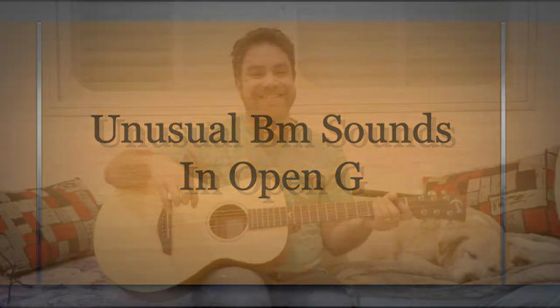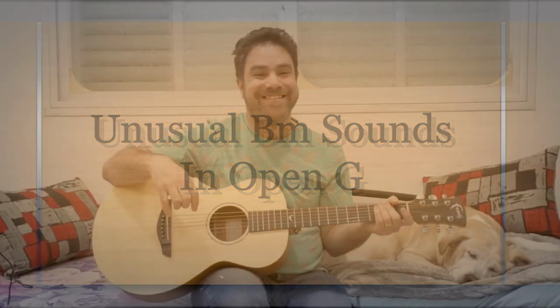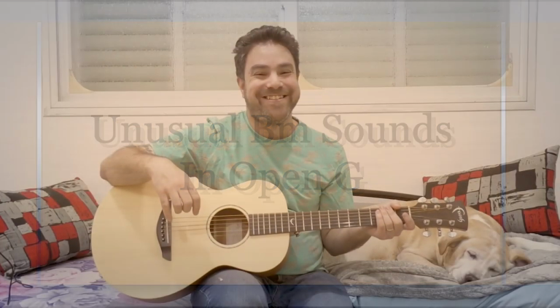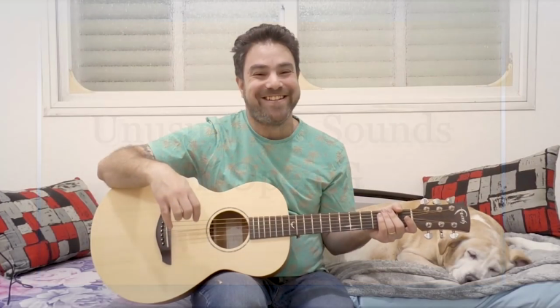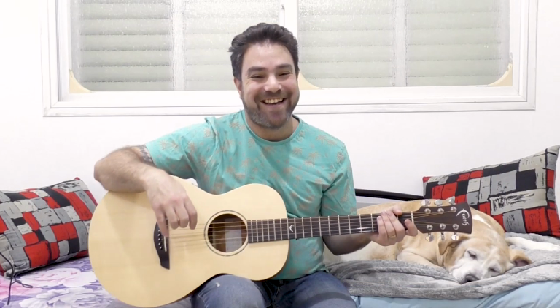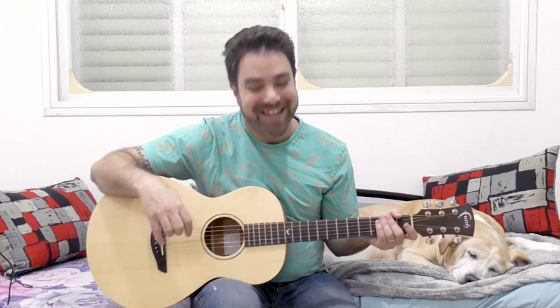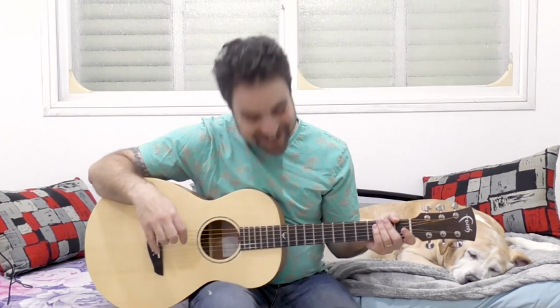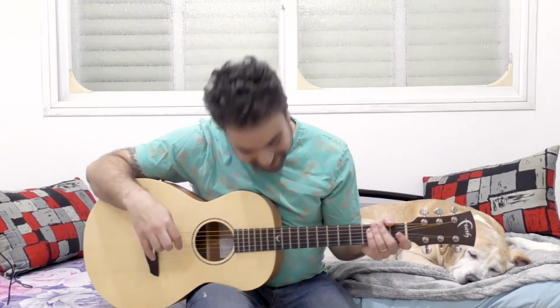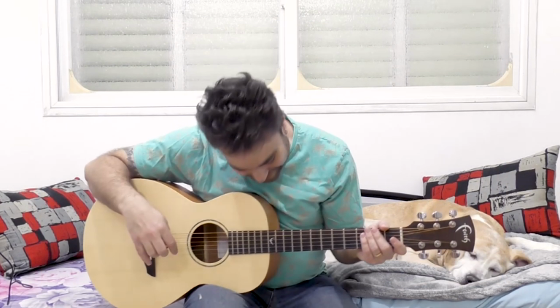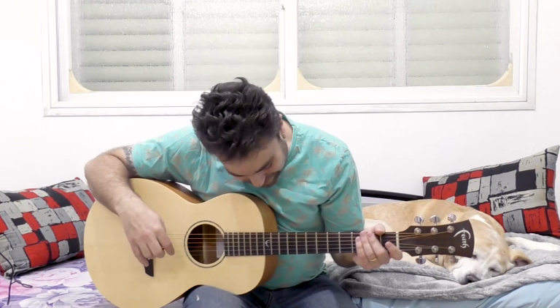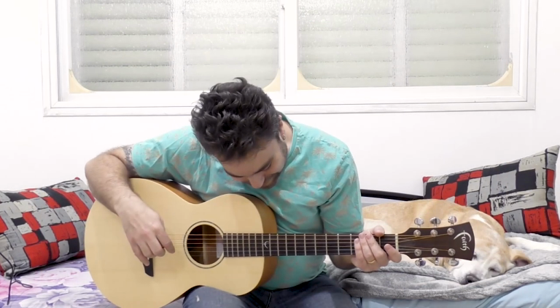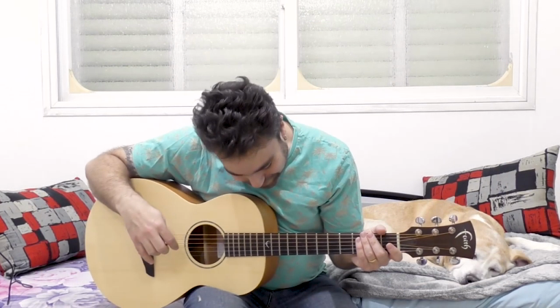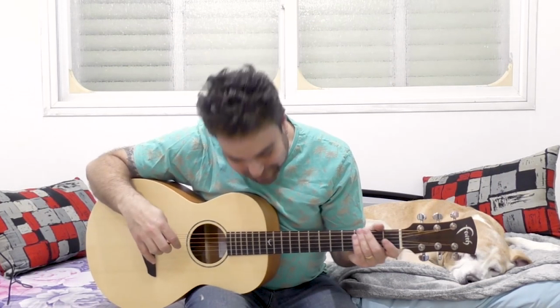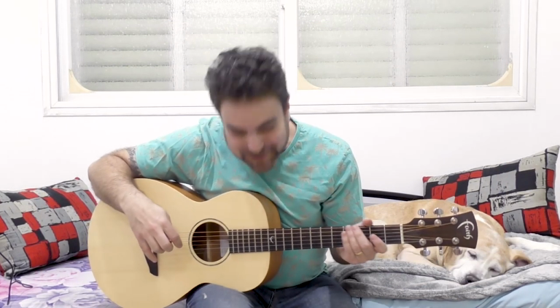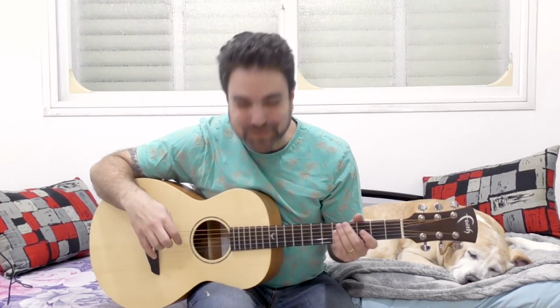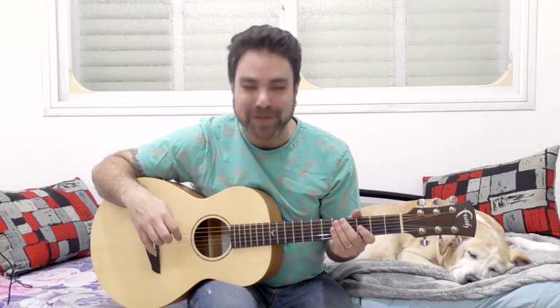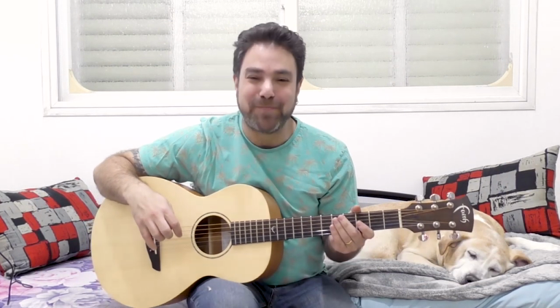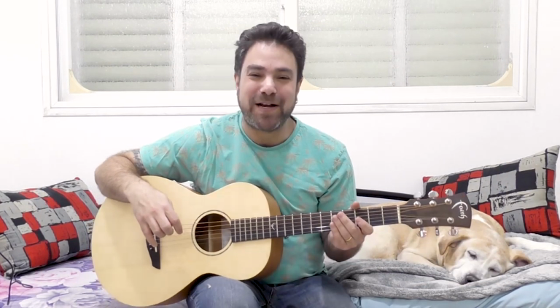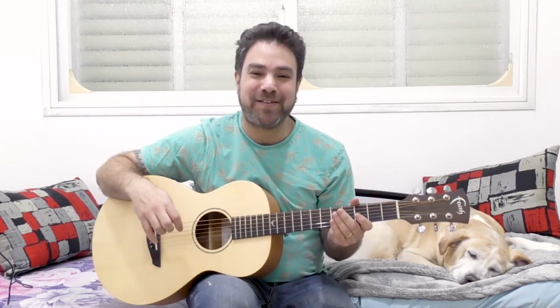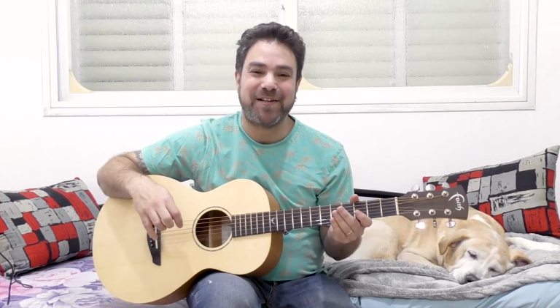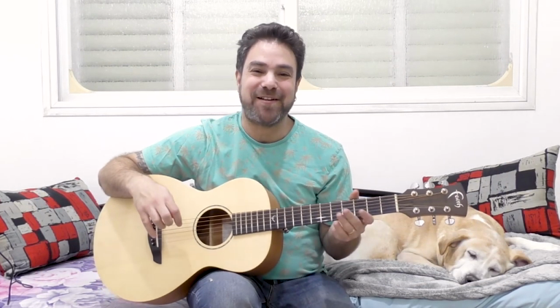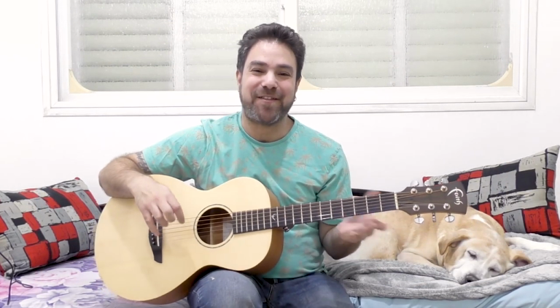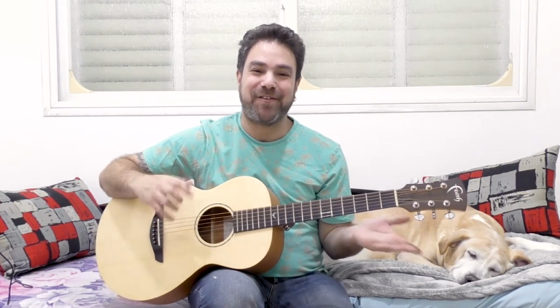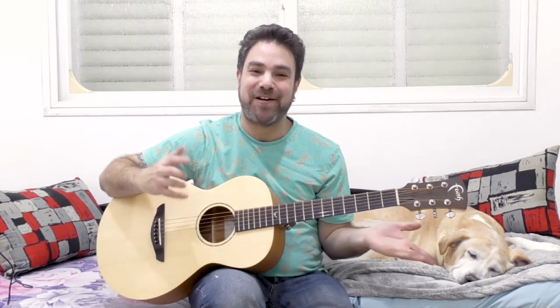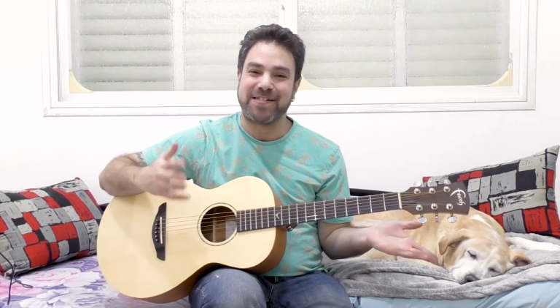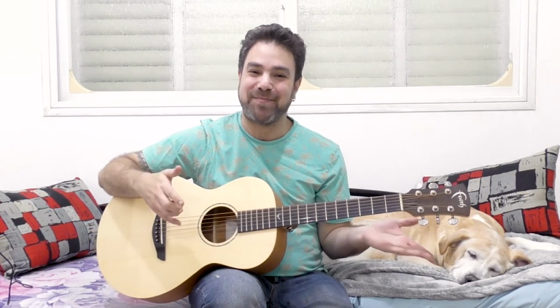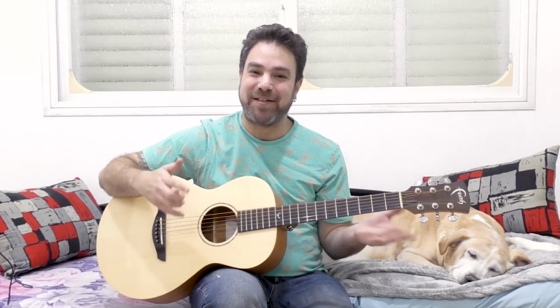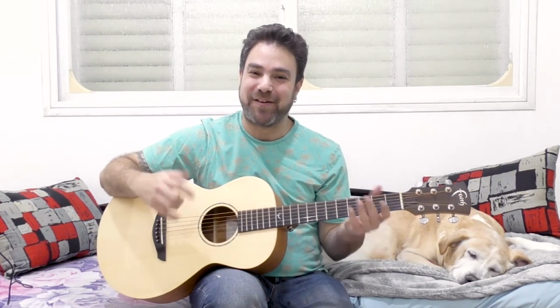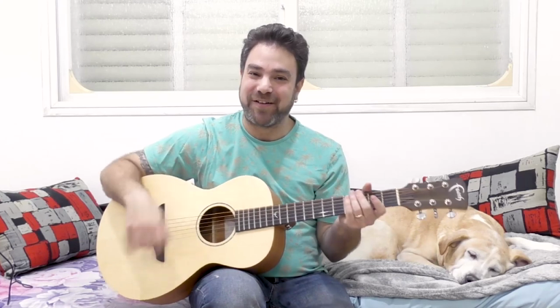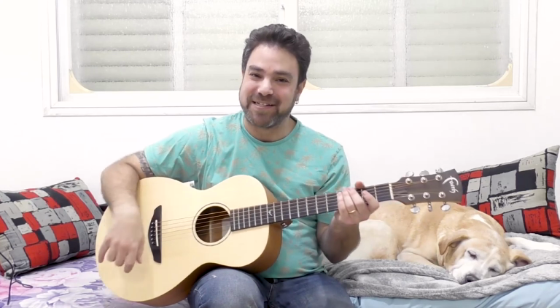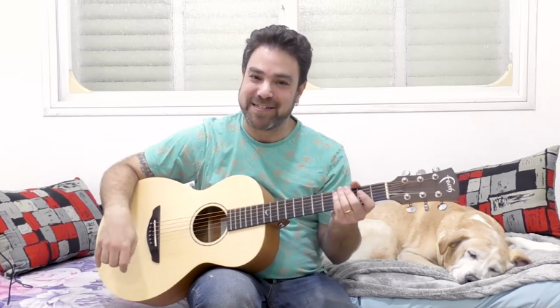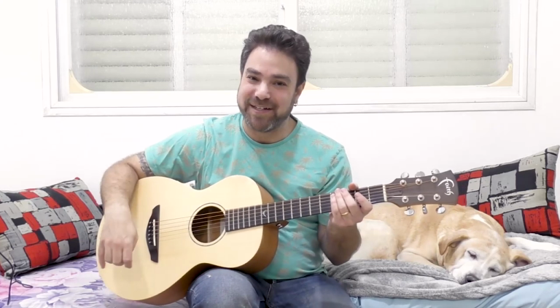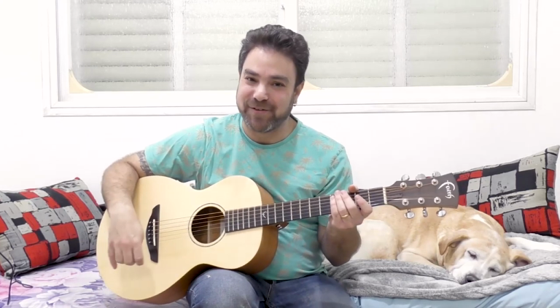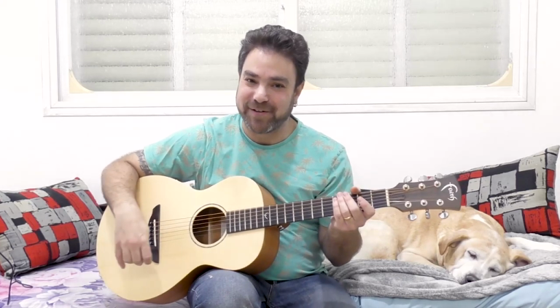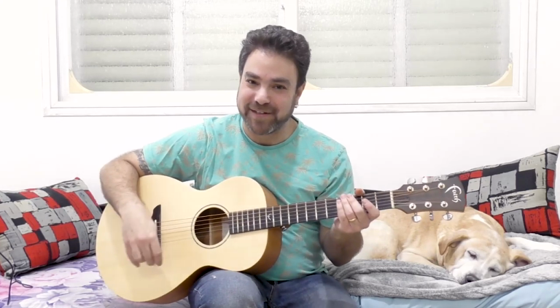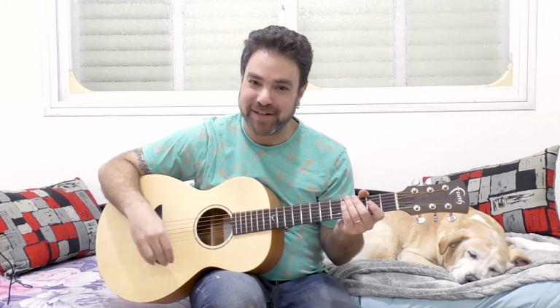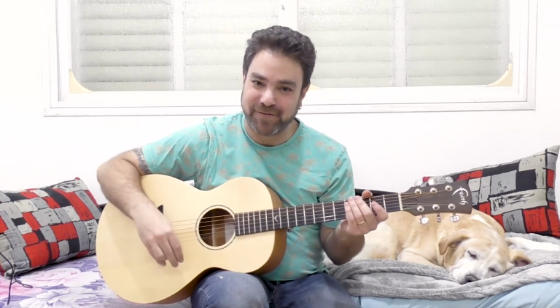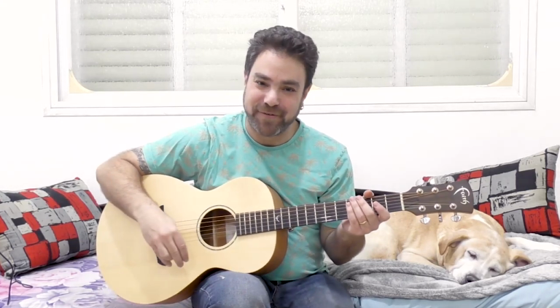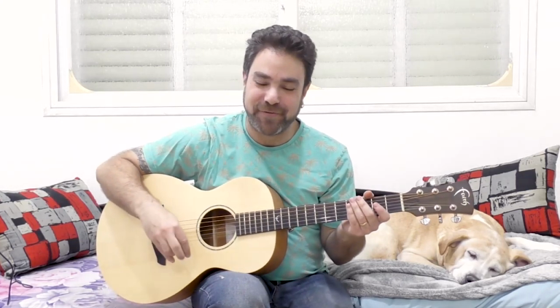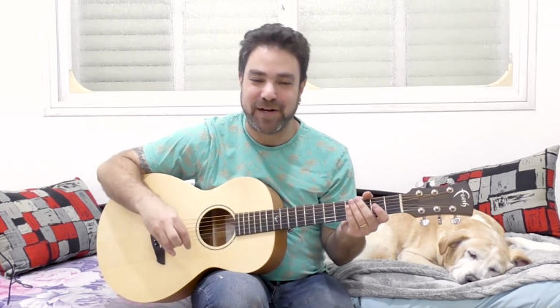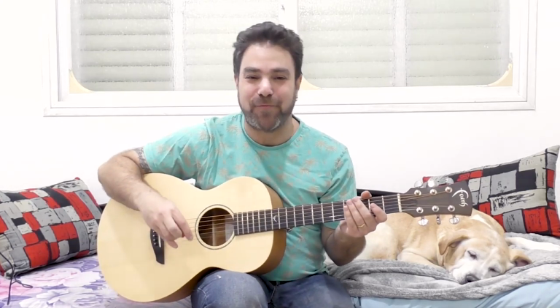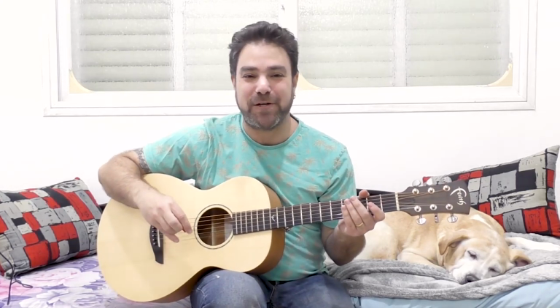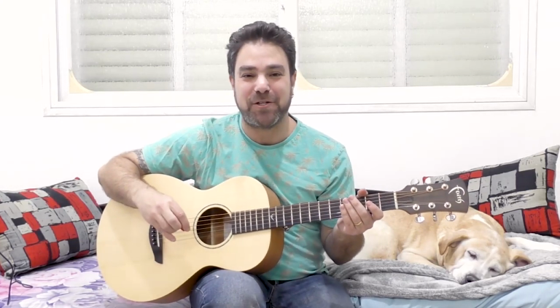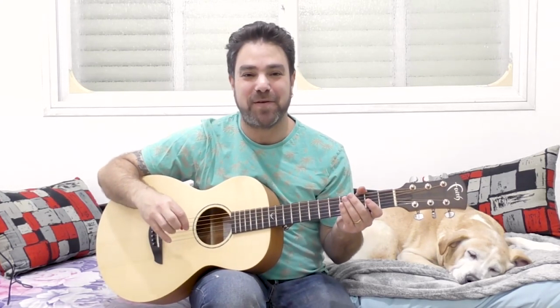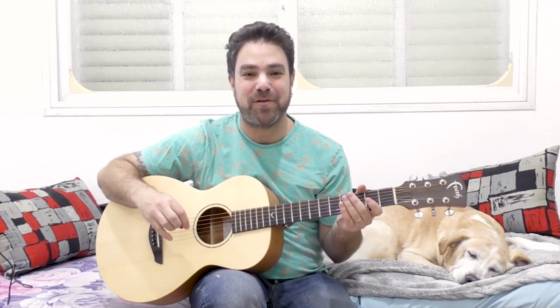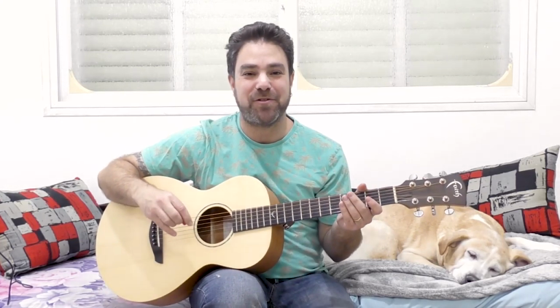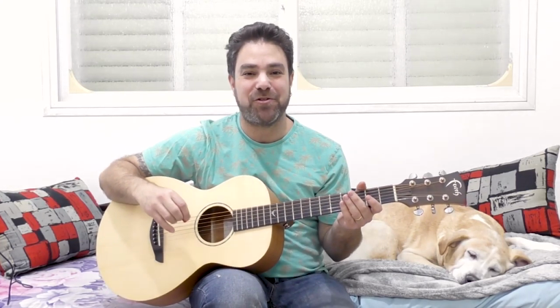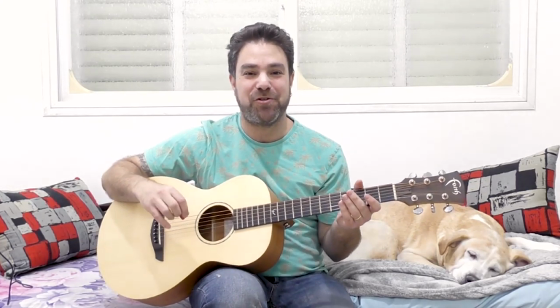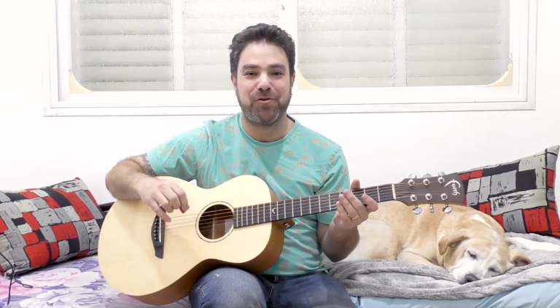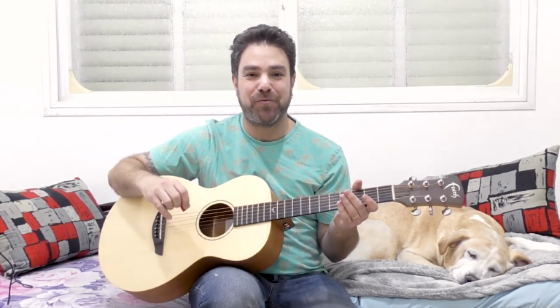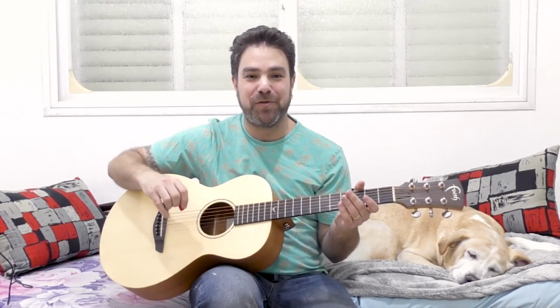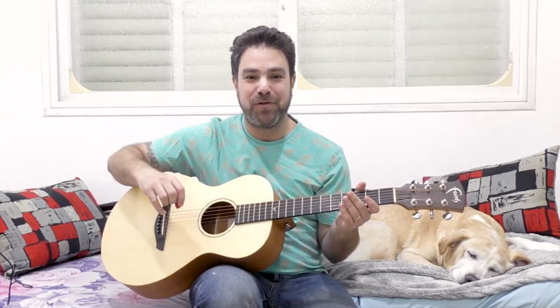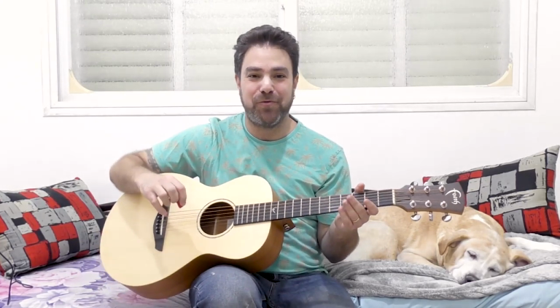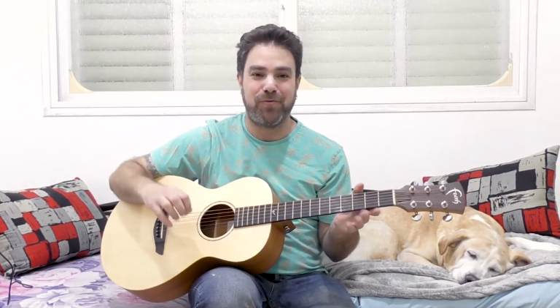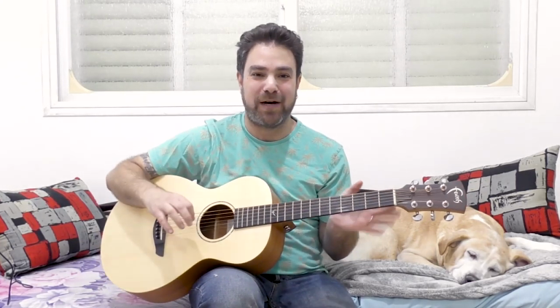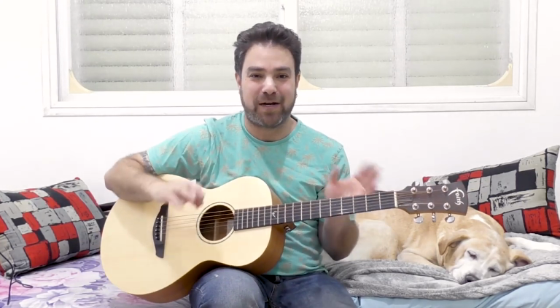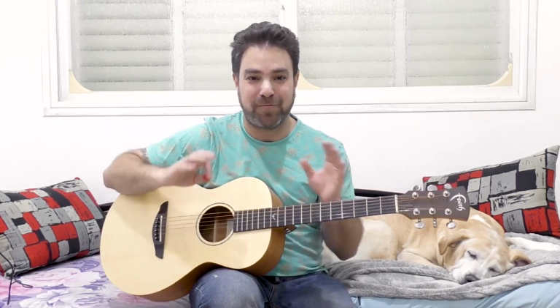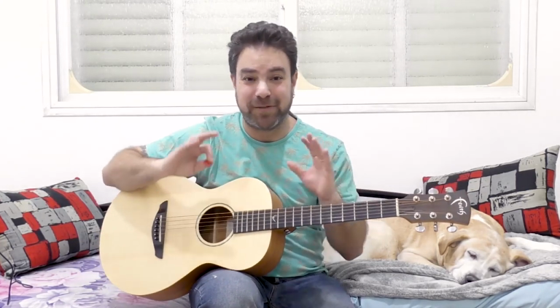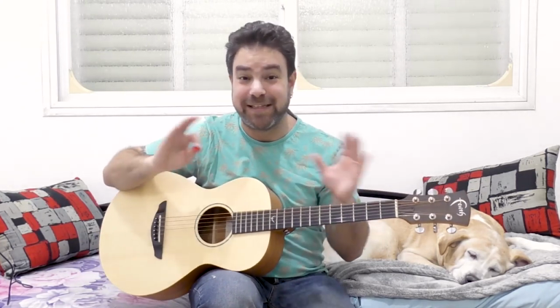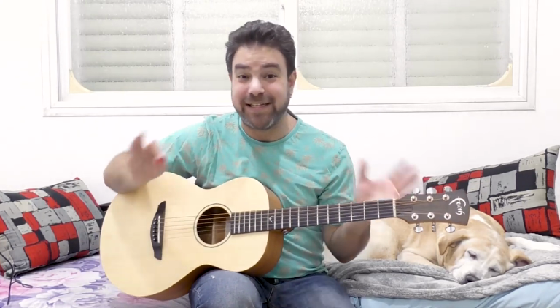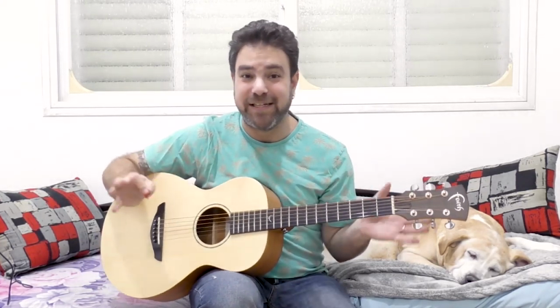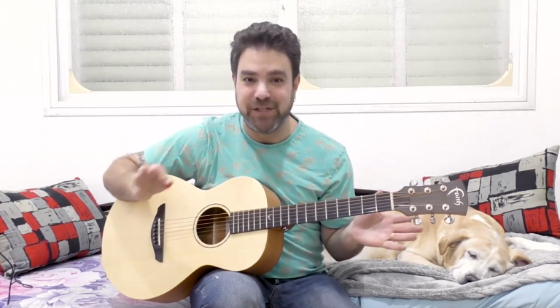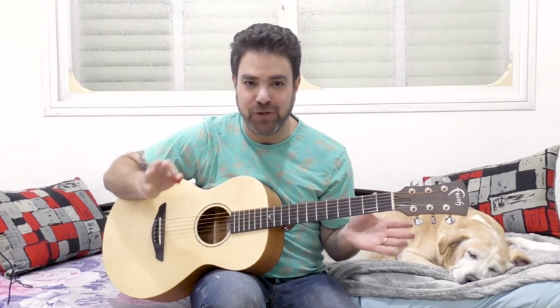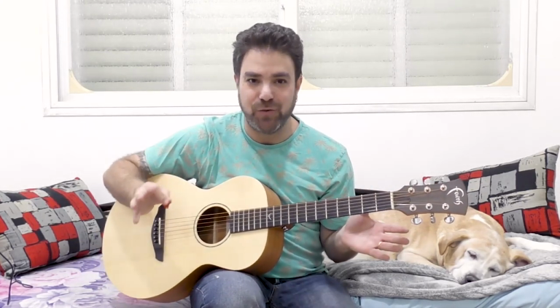Hey there LicknRiffers! Welcome back to yet another awesome guitar lesson here on LicknRiff.